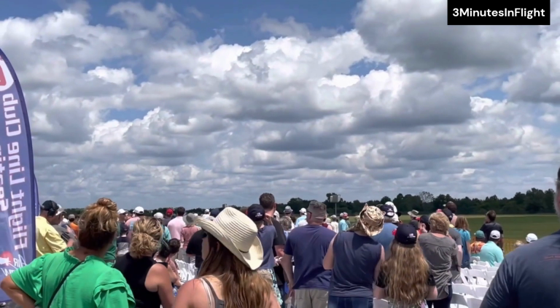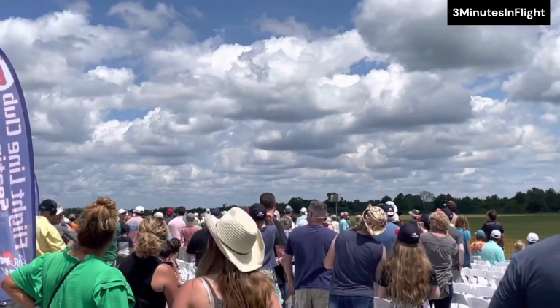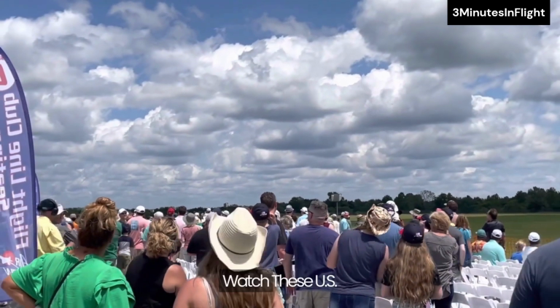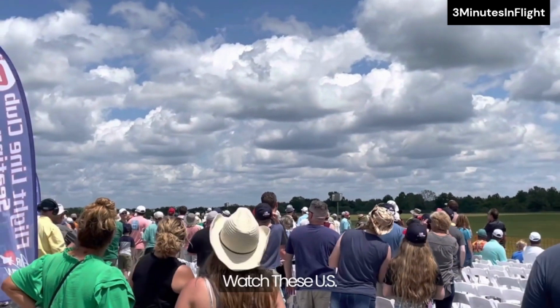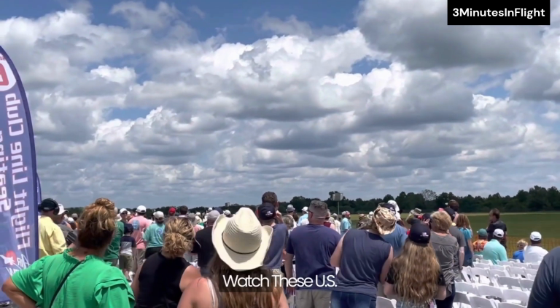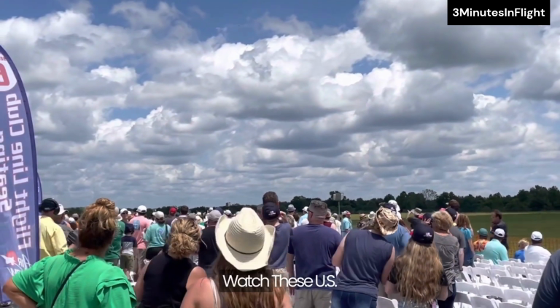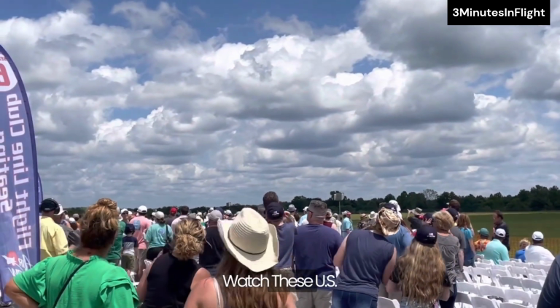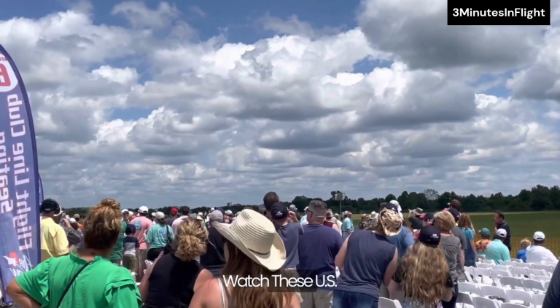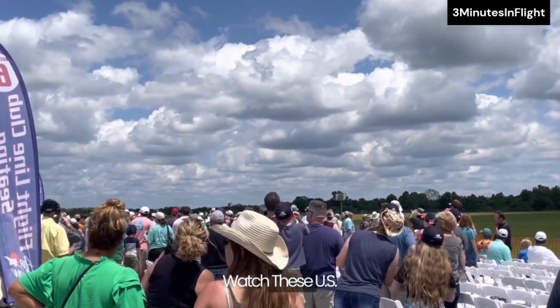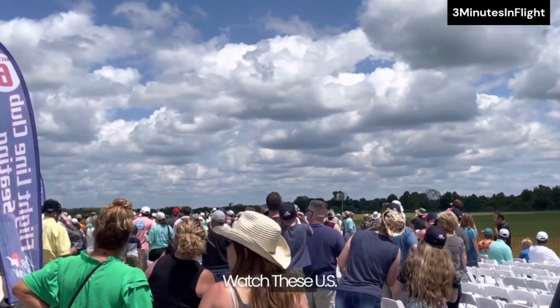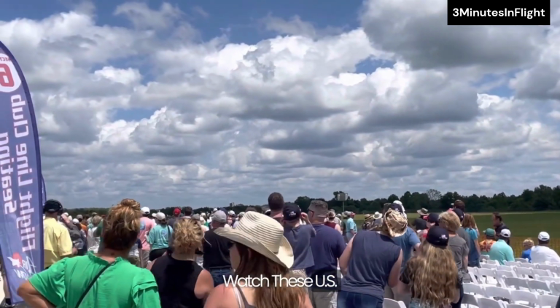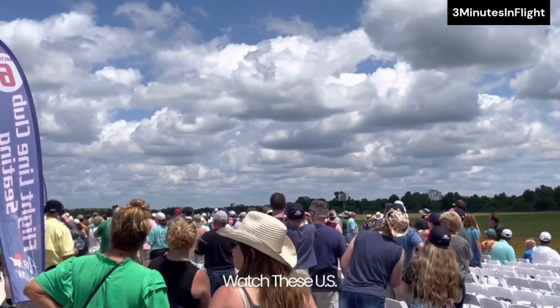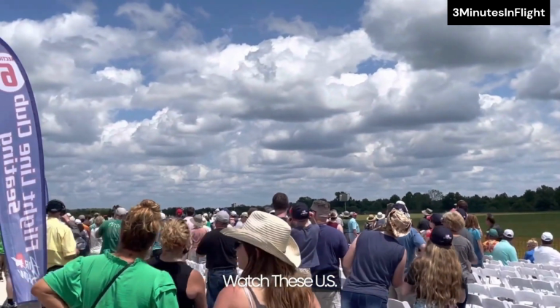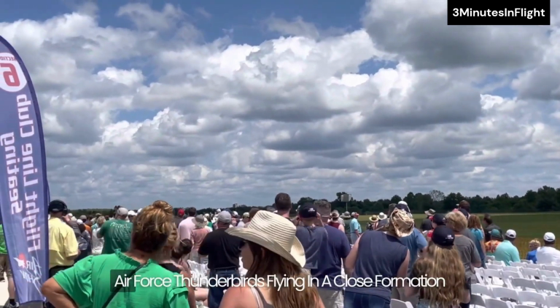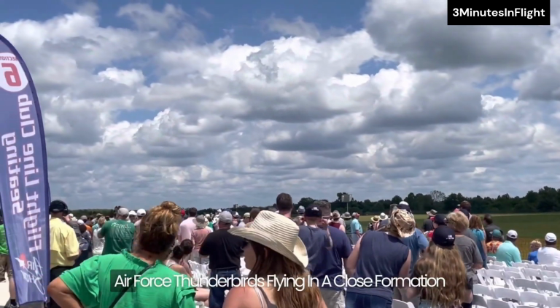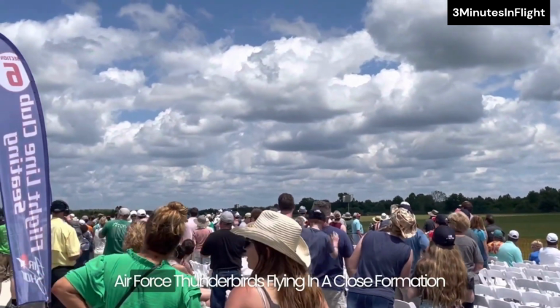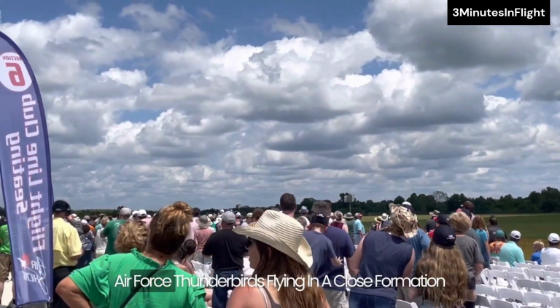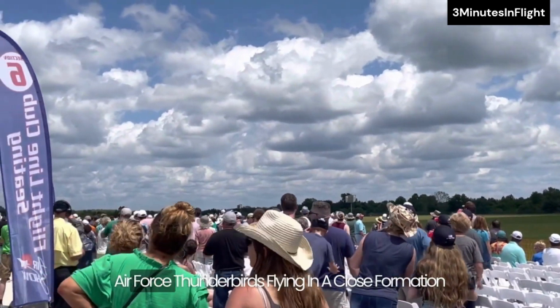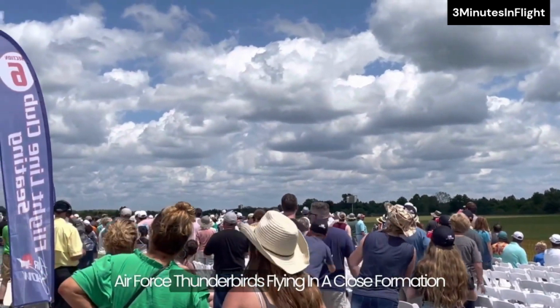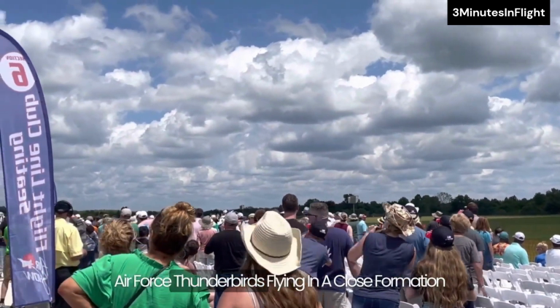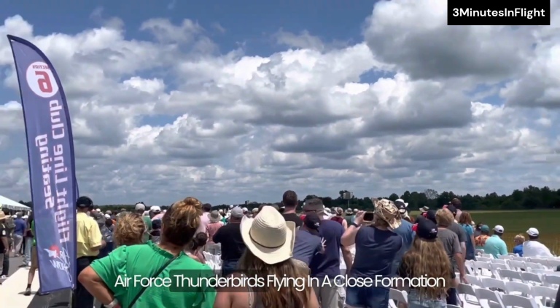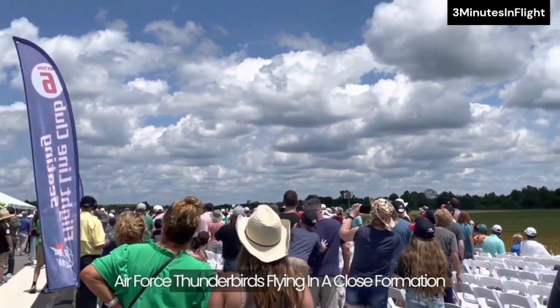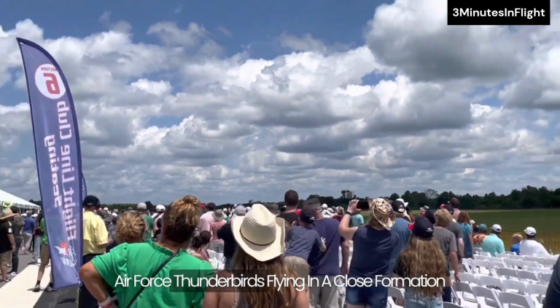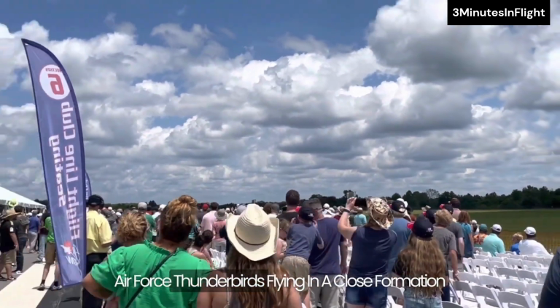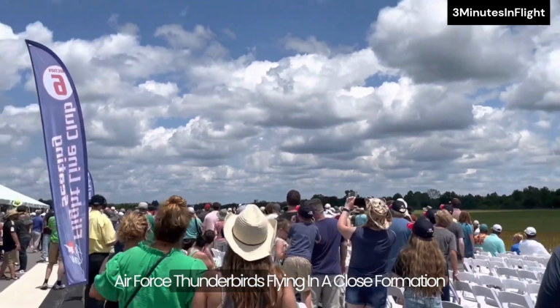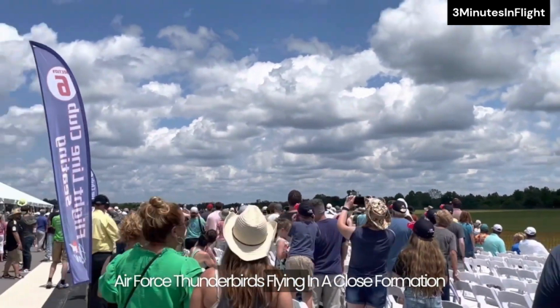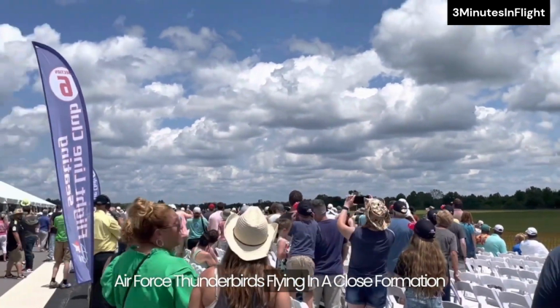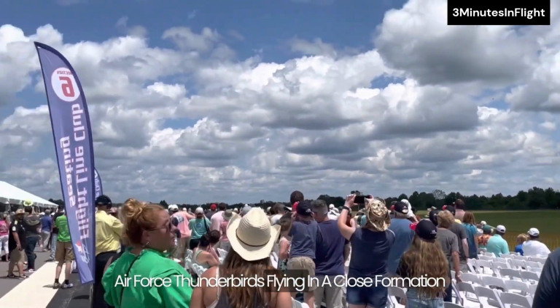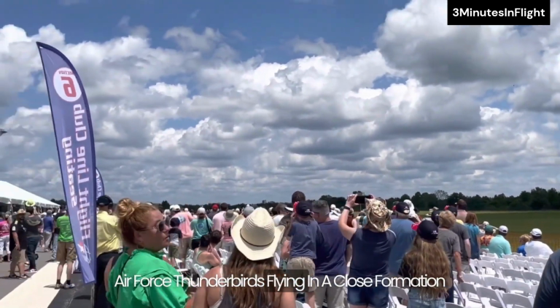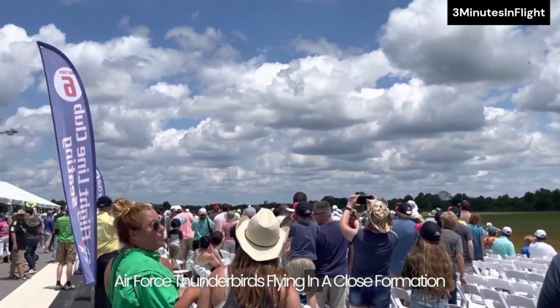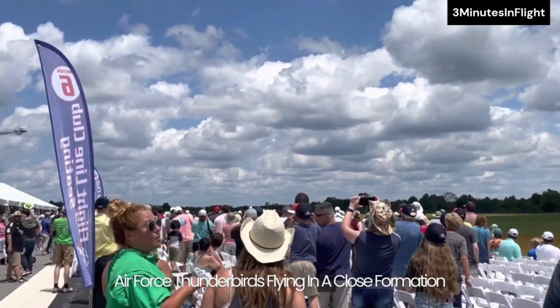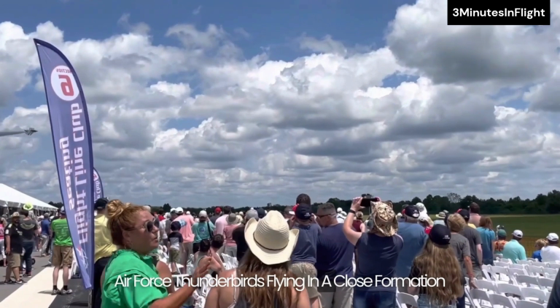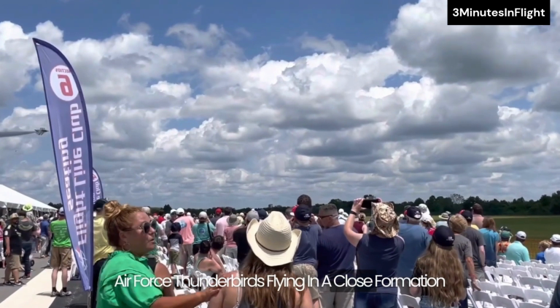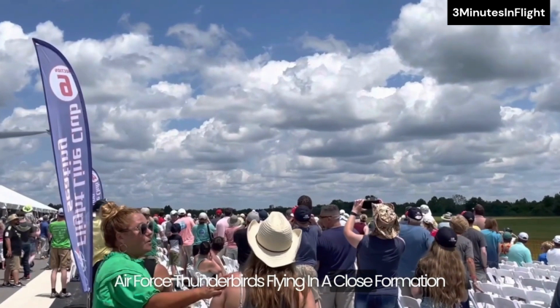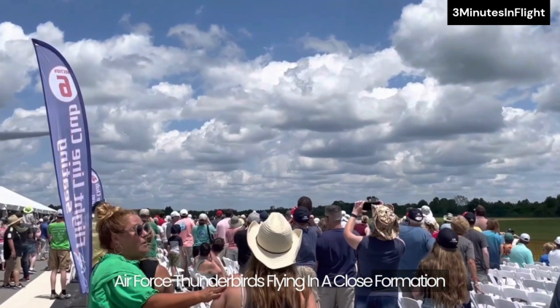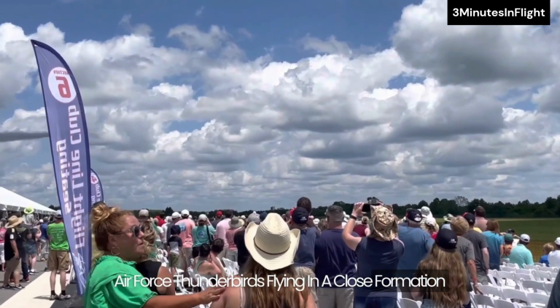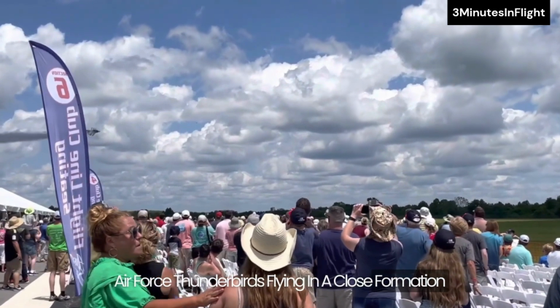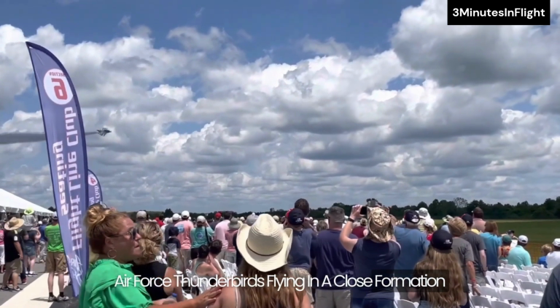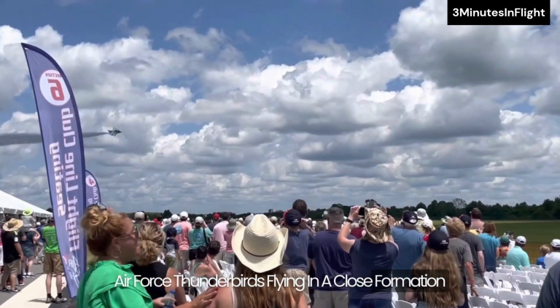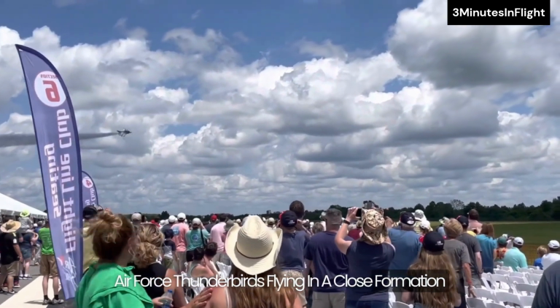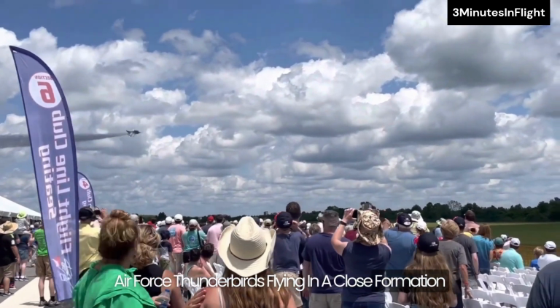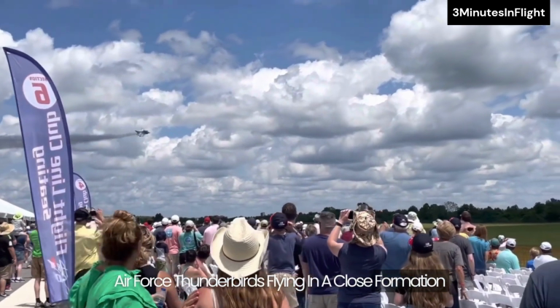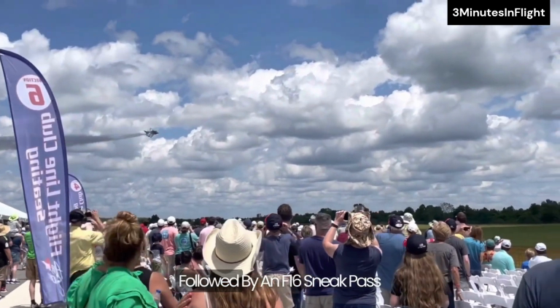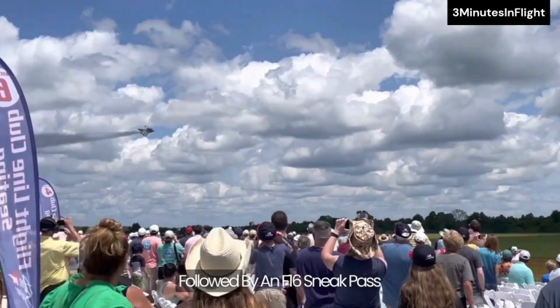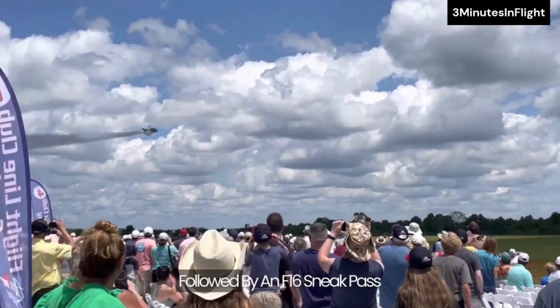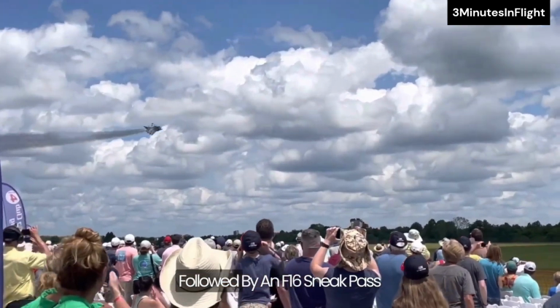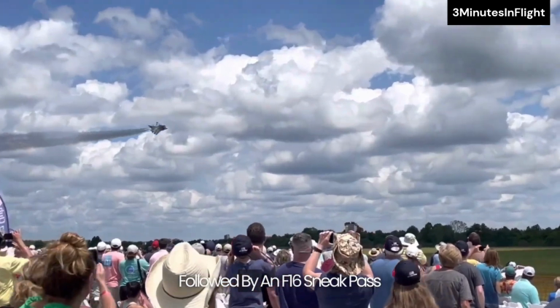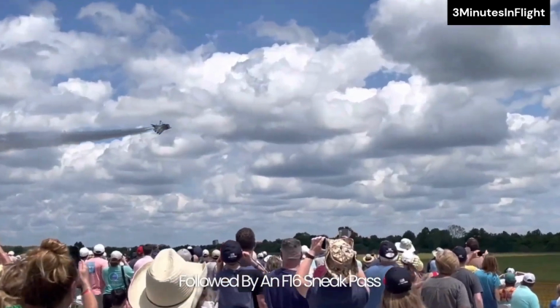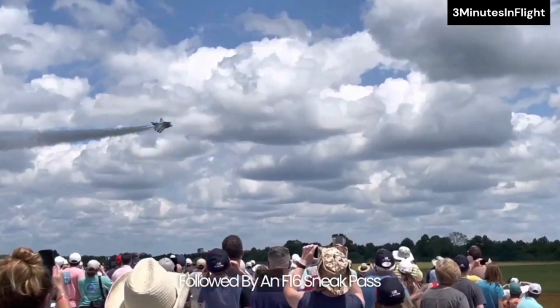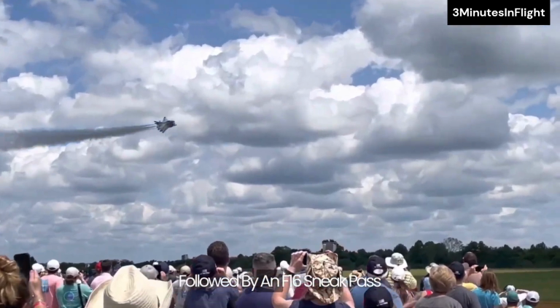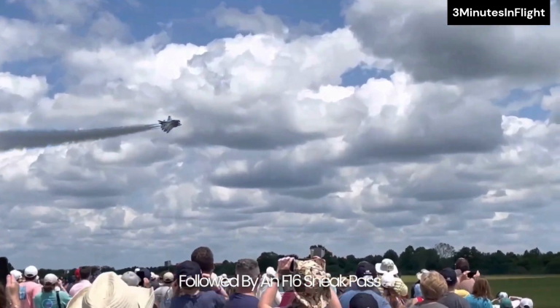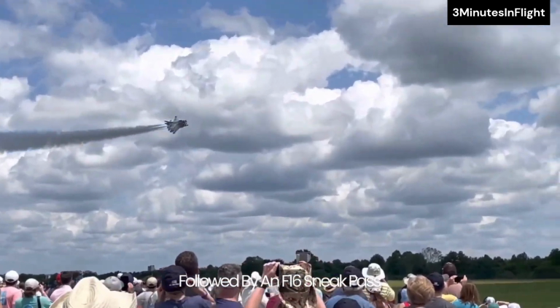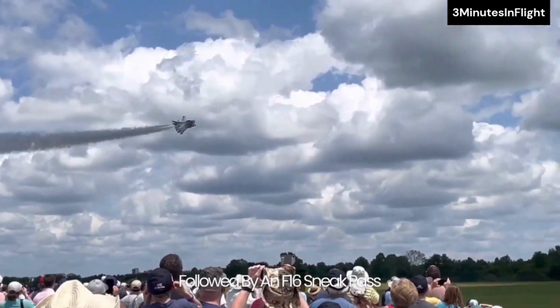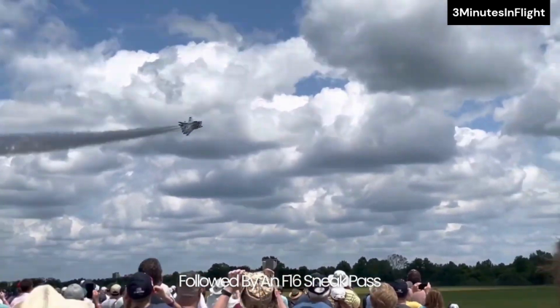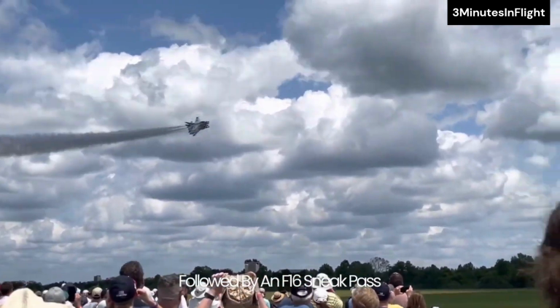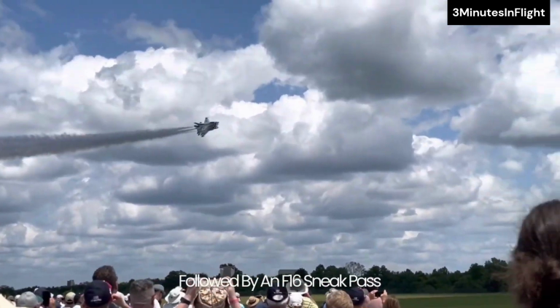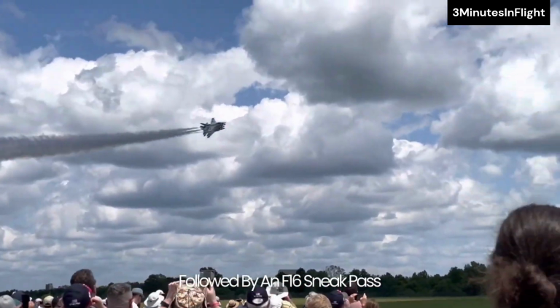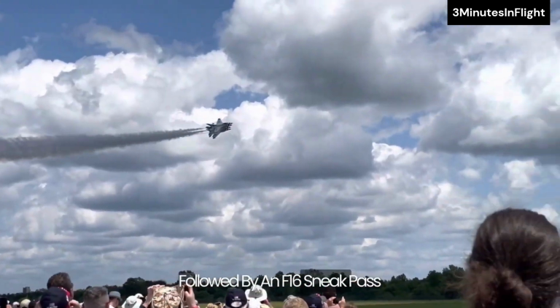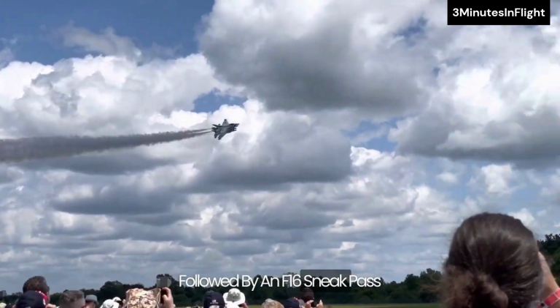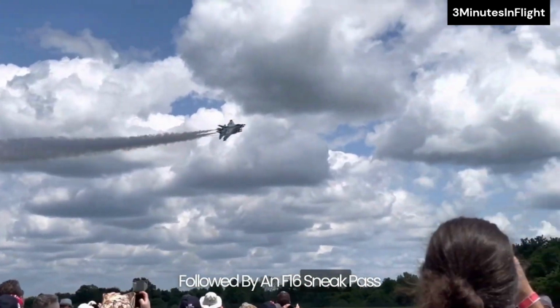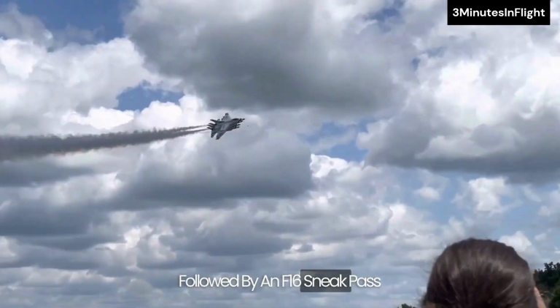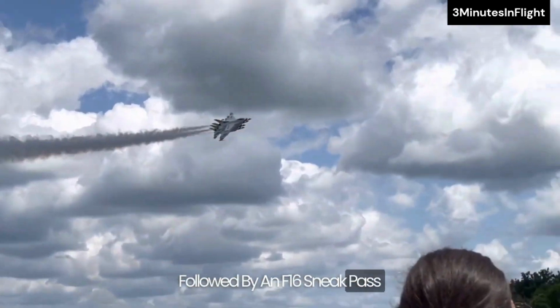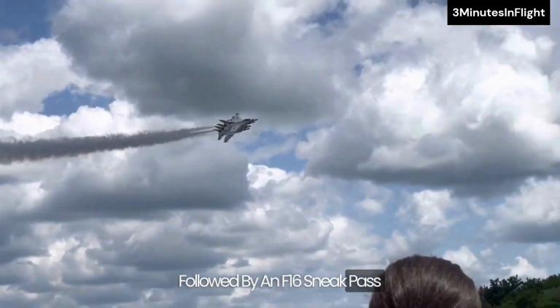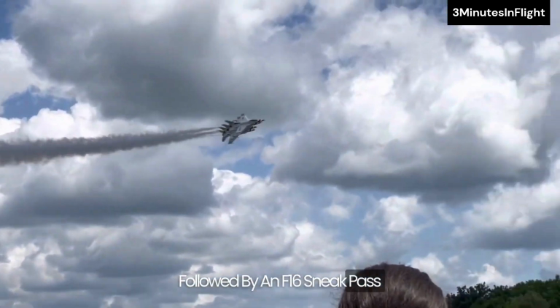Watch these US Air Force Thunderbirds flying in a close formation, followed by an F-16 sneak pass.